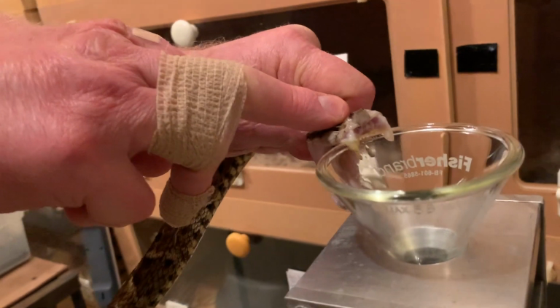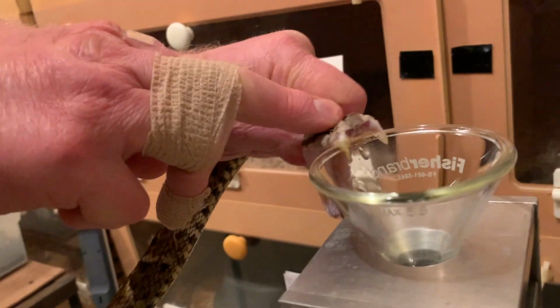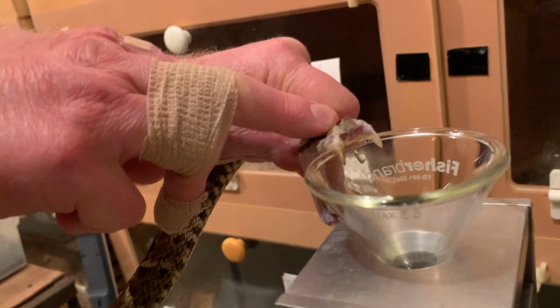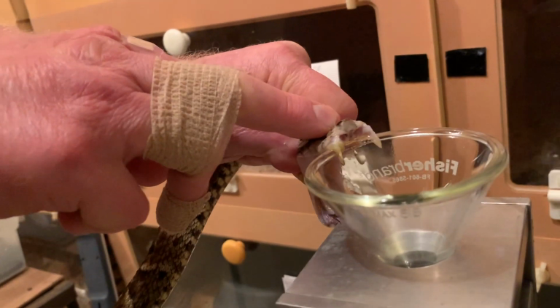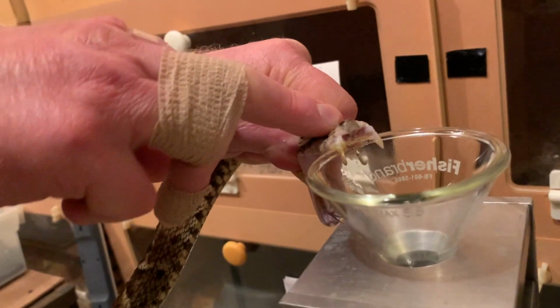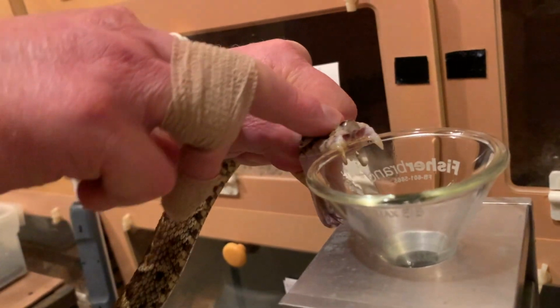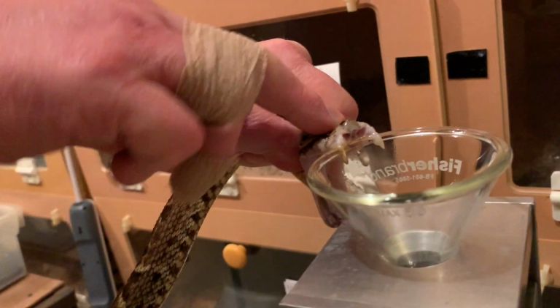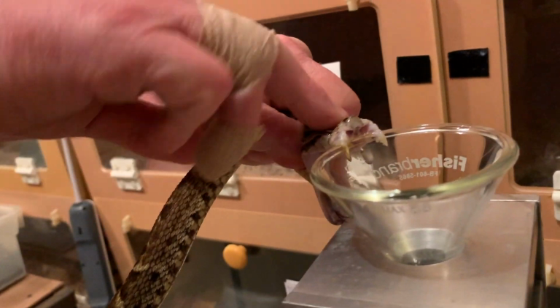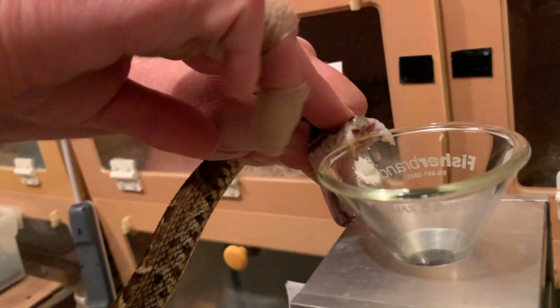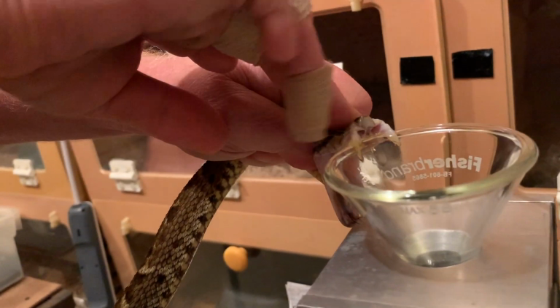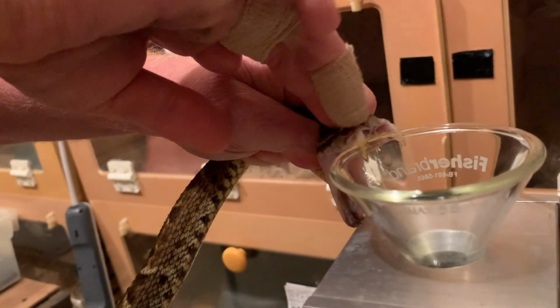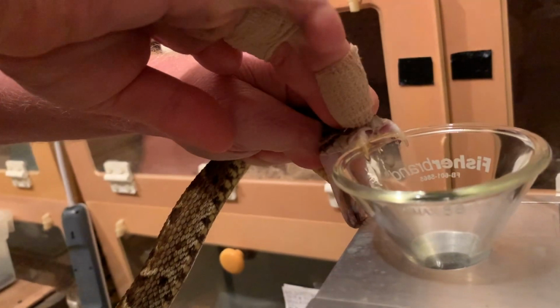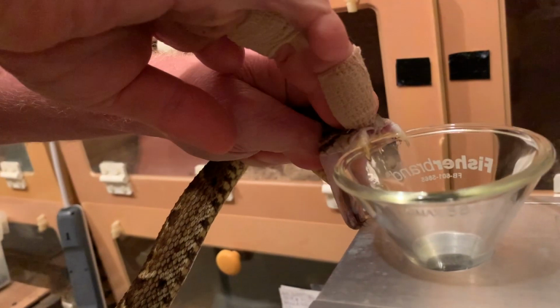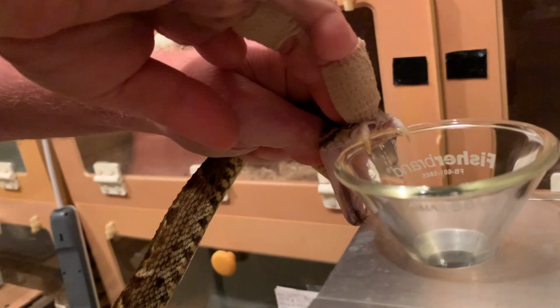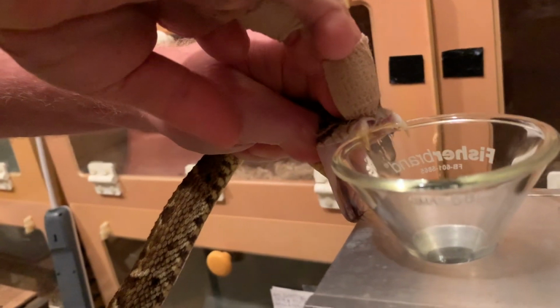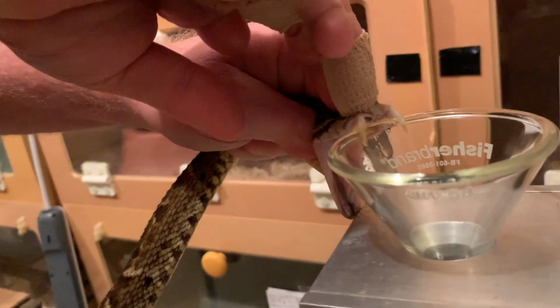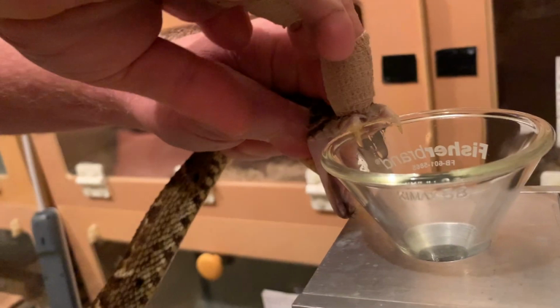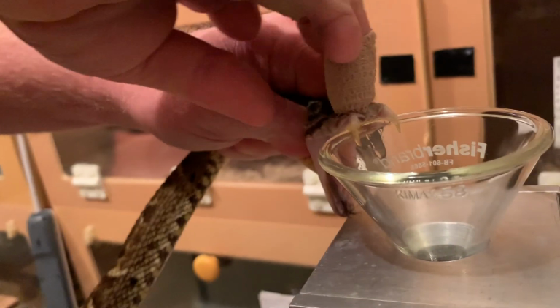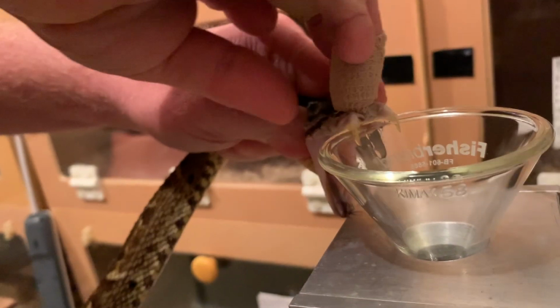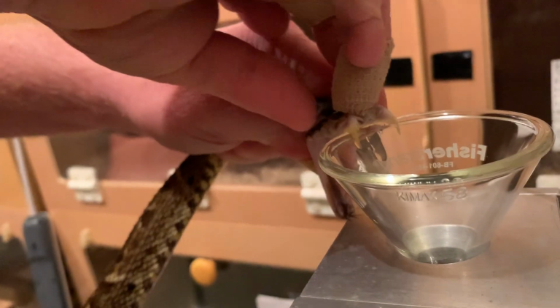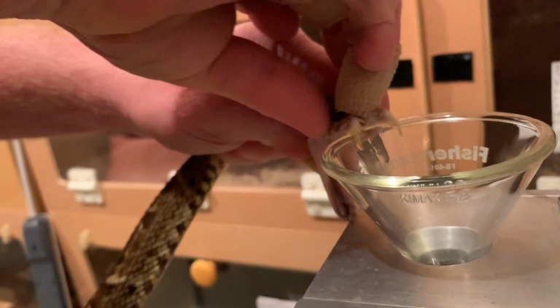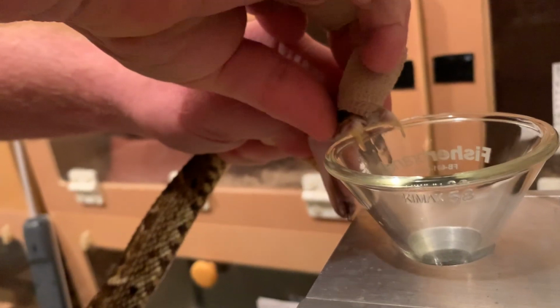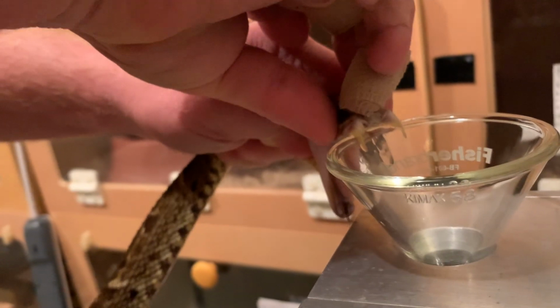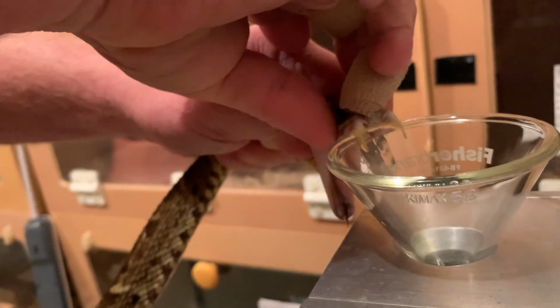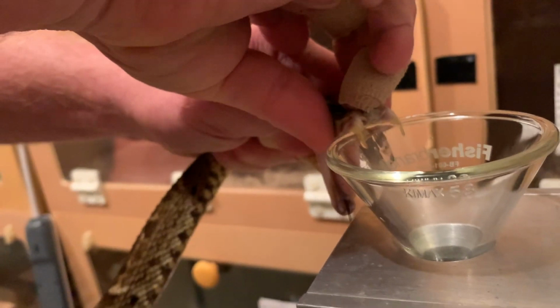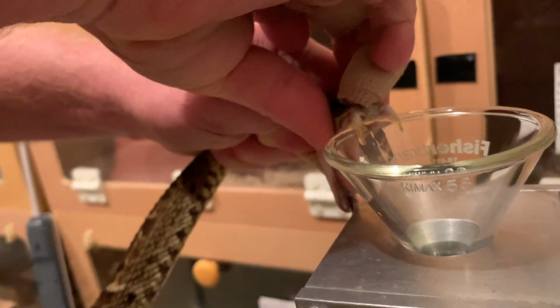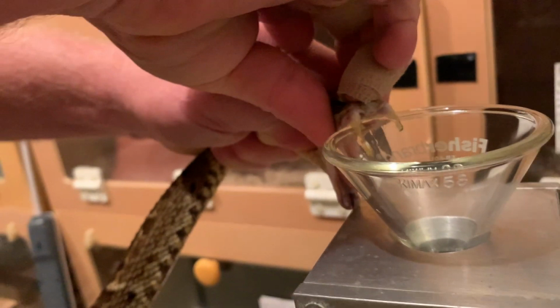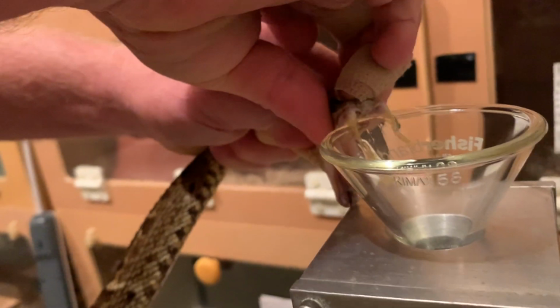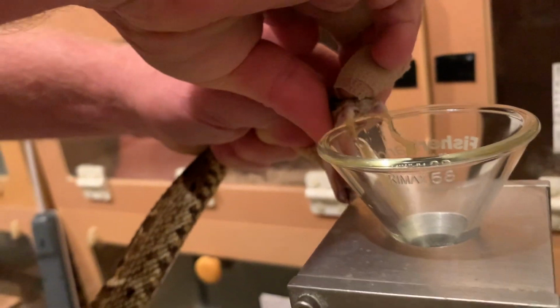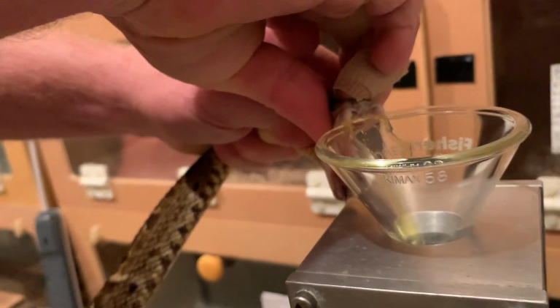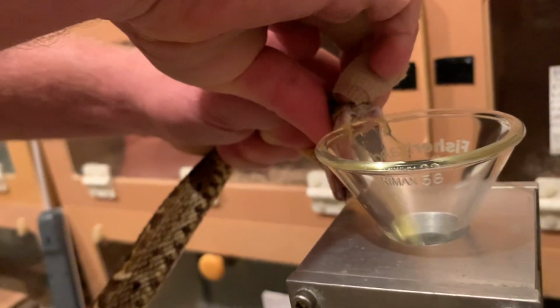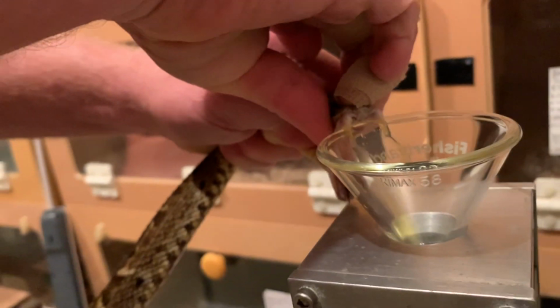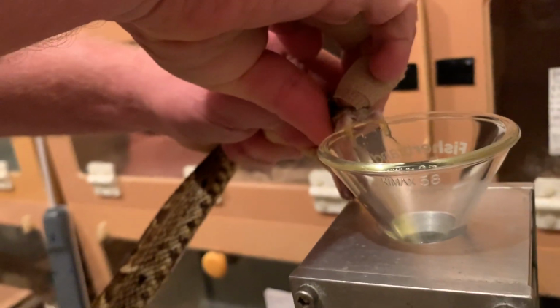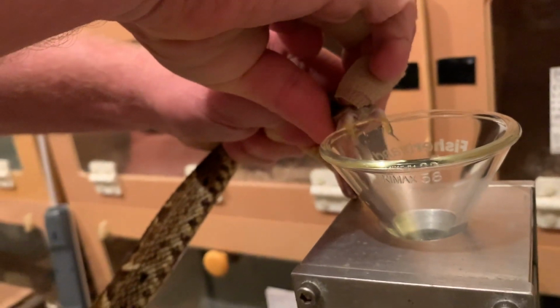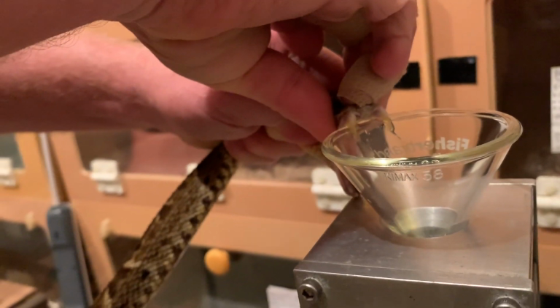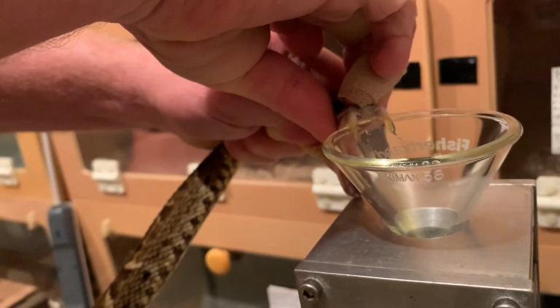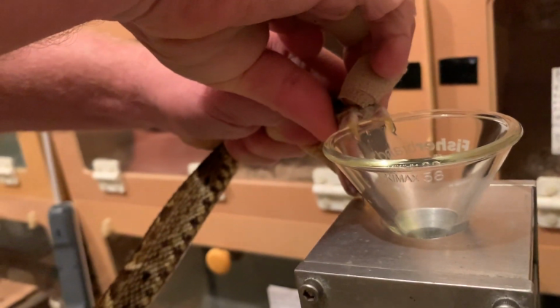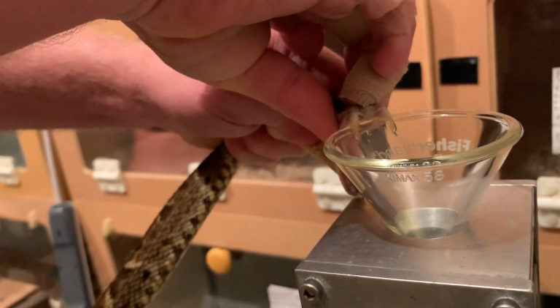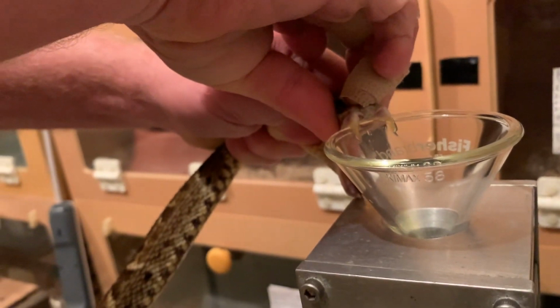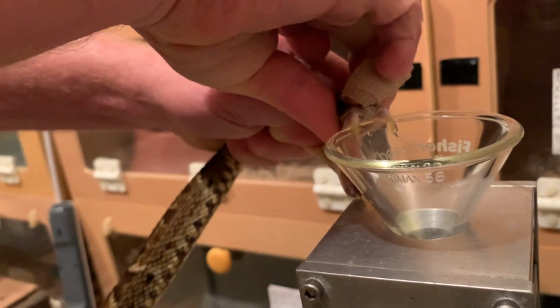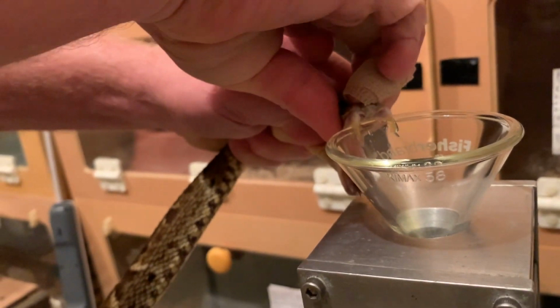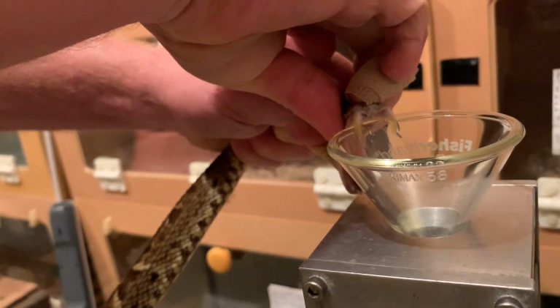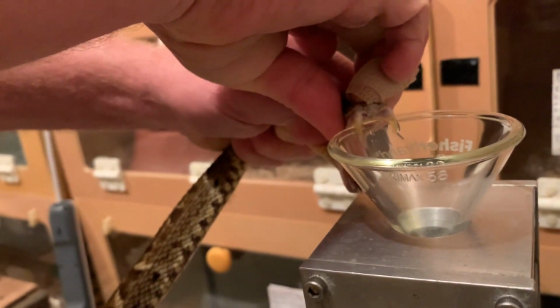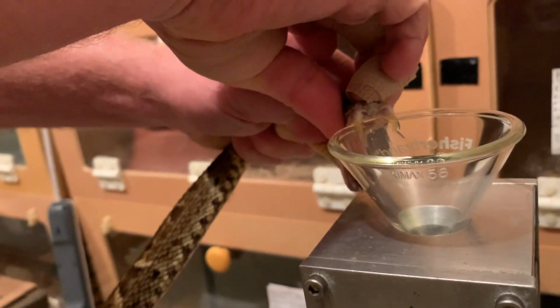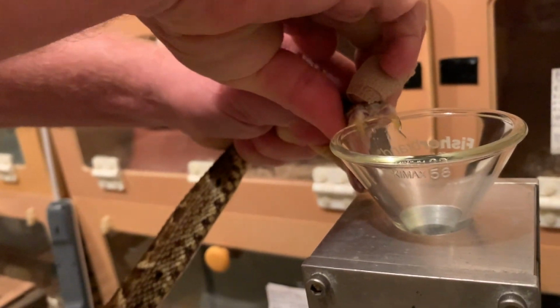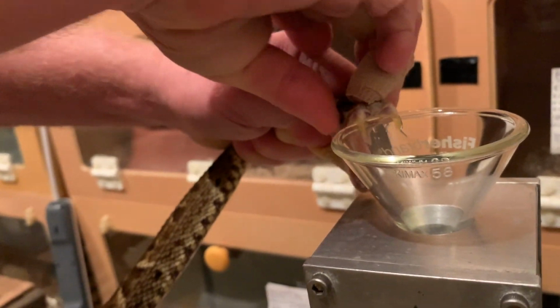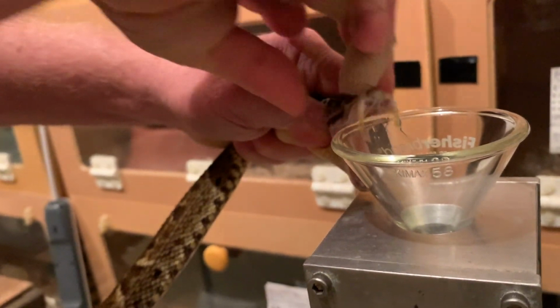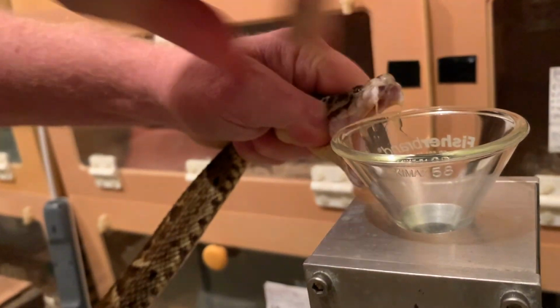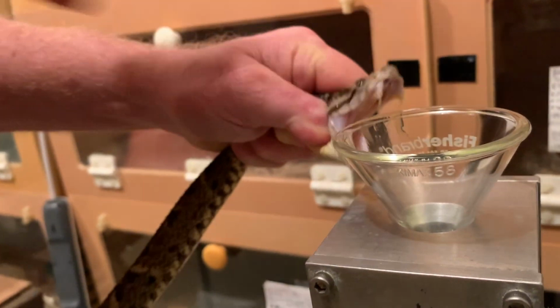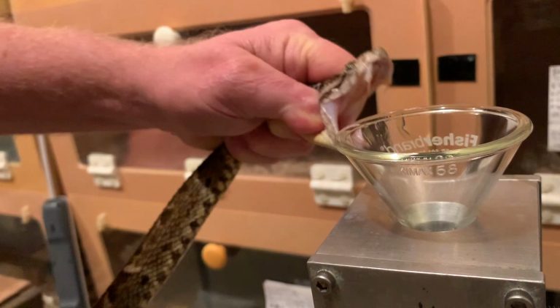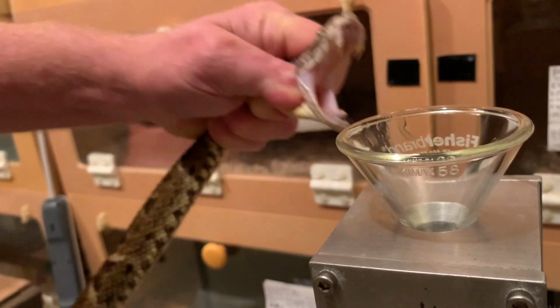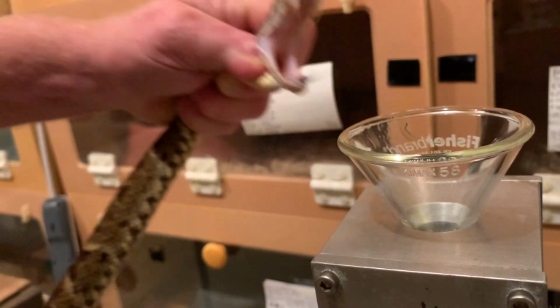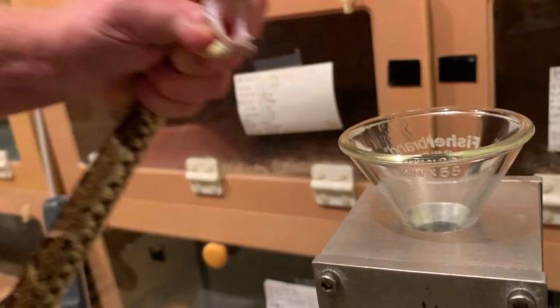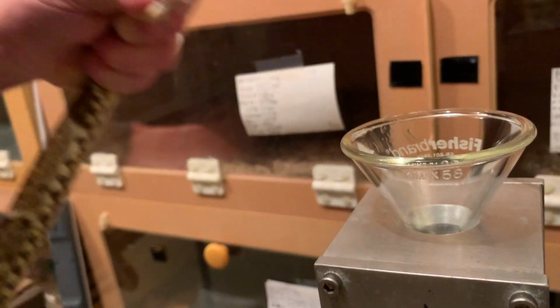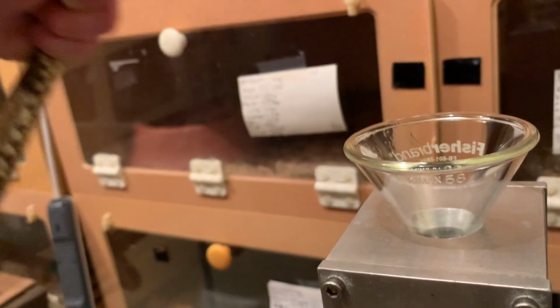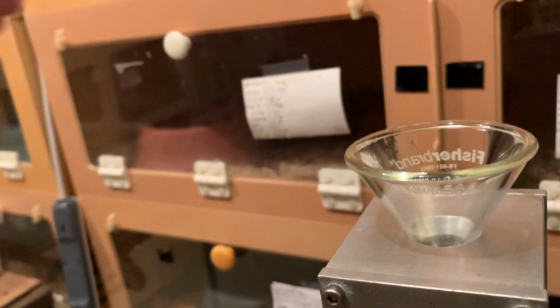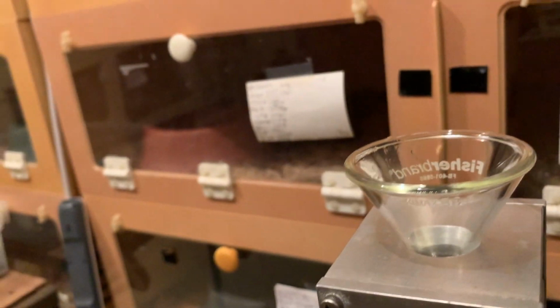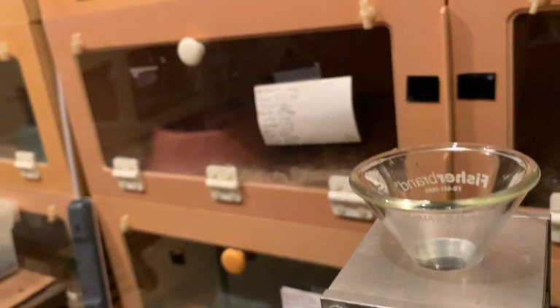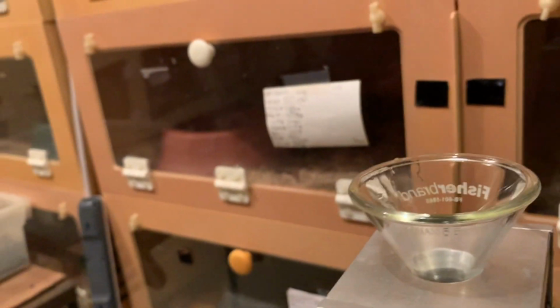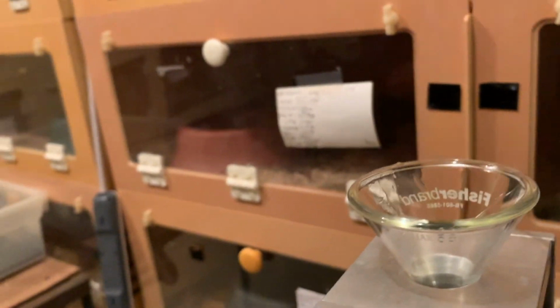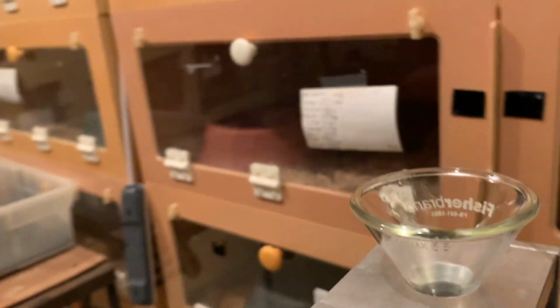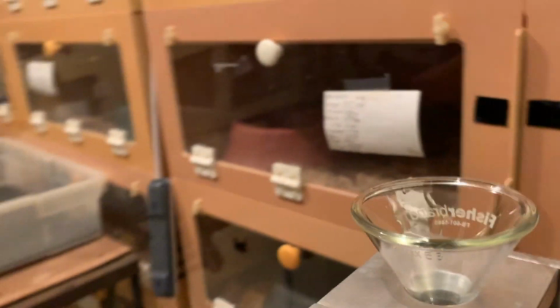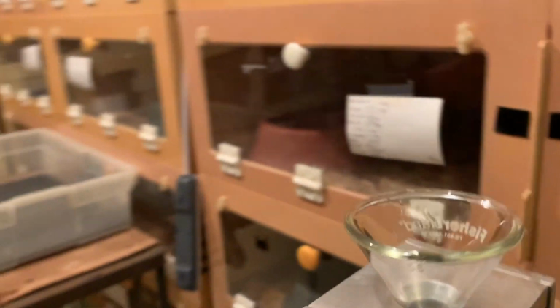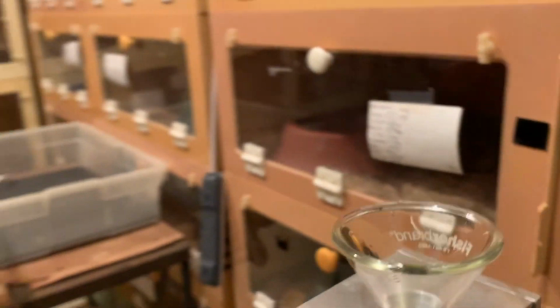Let me try to see if I can get a little bit to show you the fangs. That's not really working — I'll try next time.